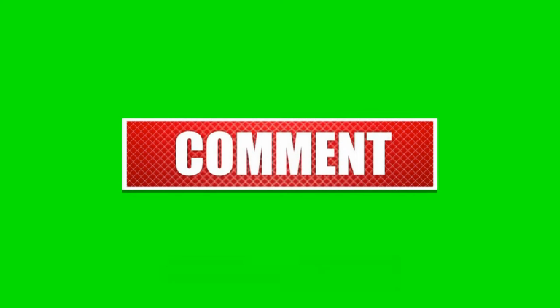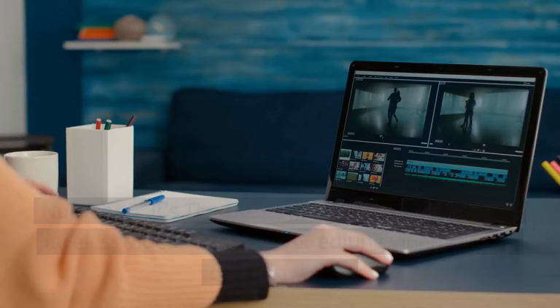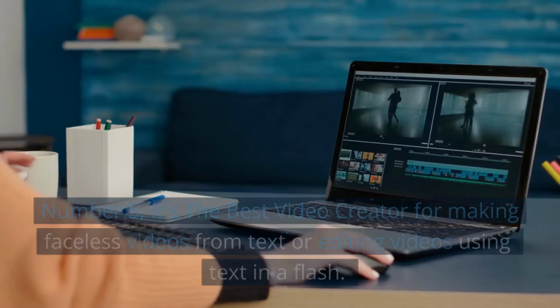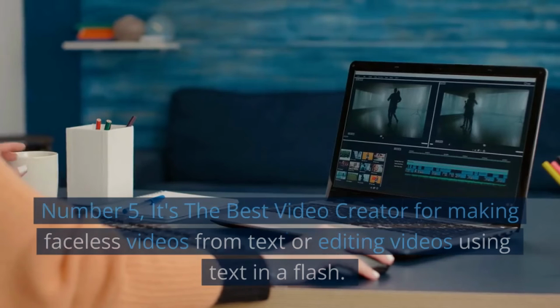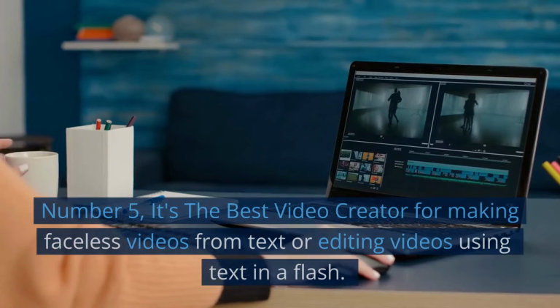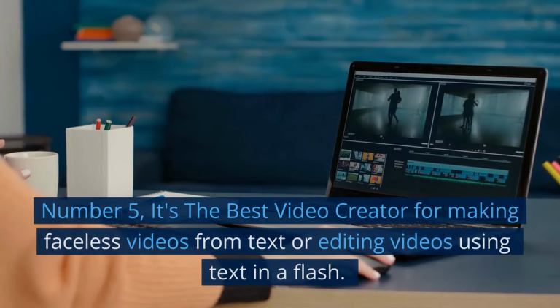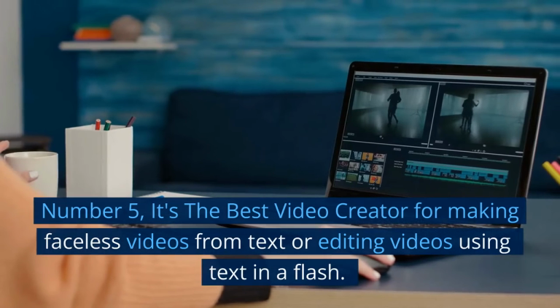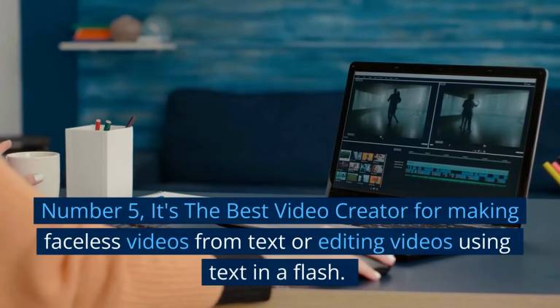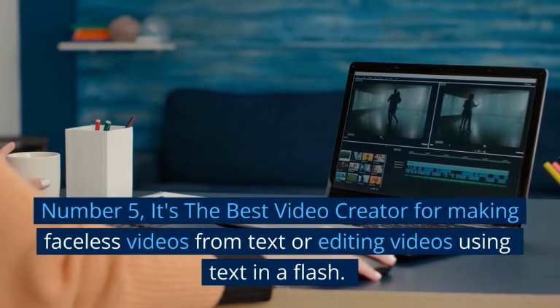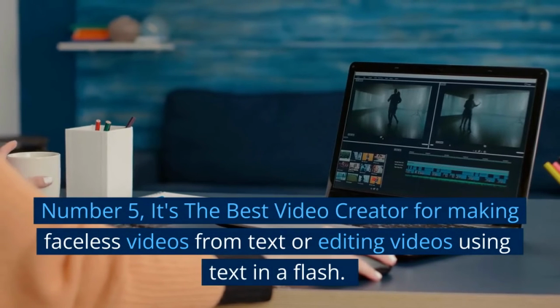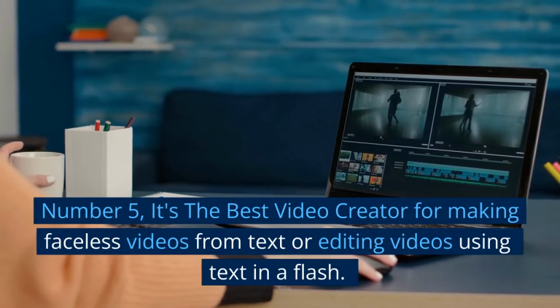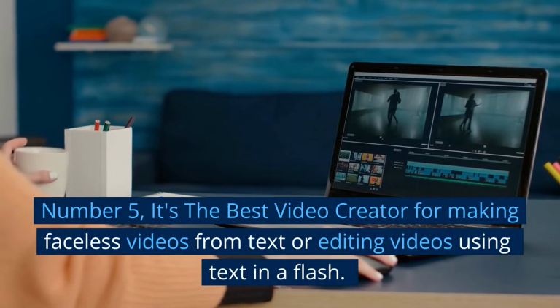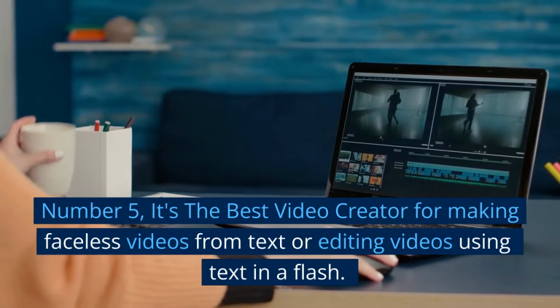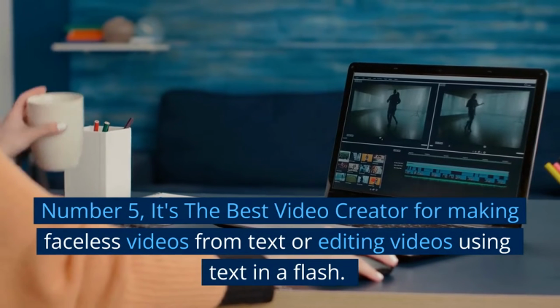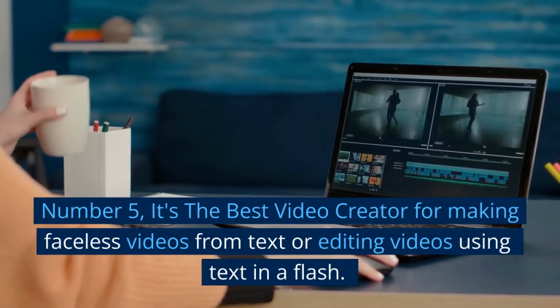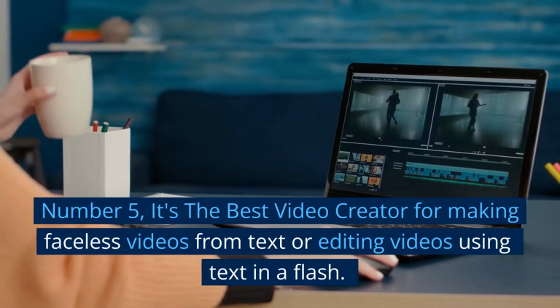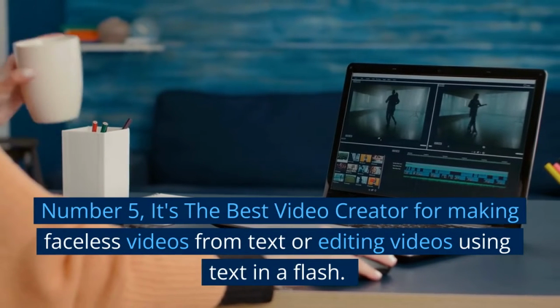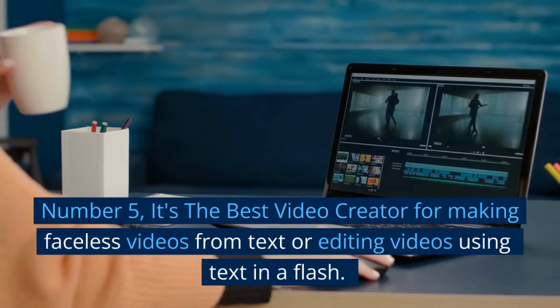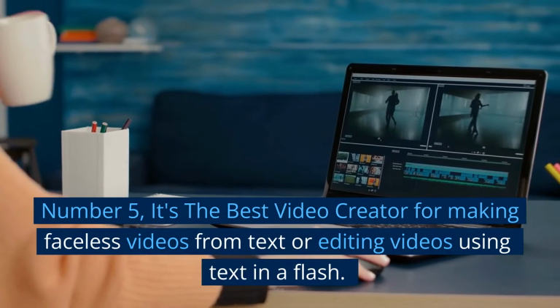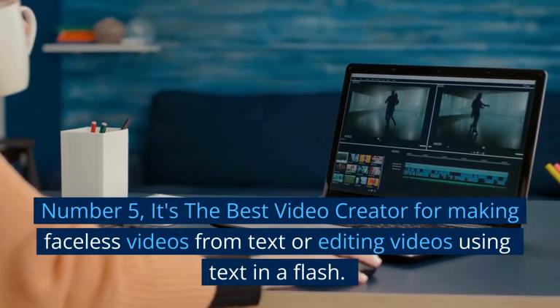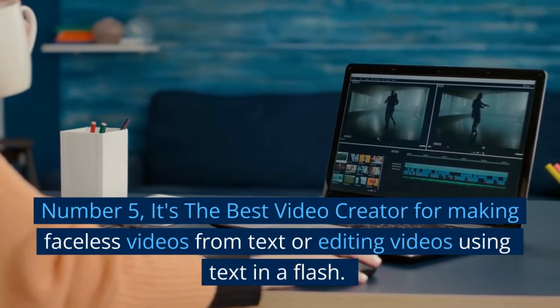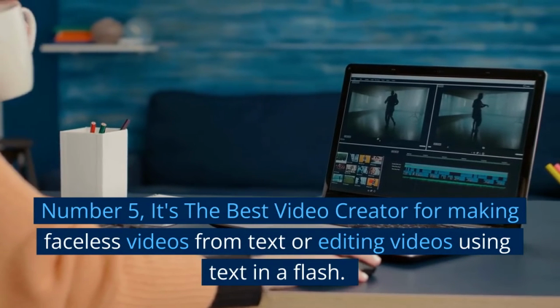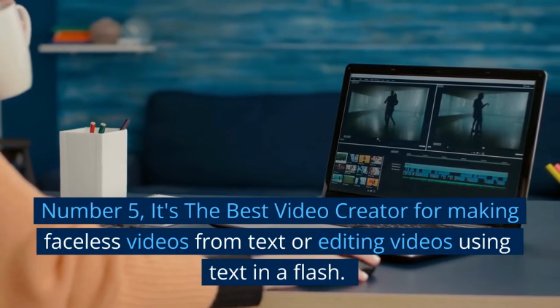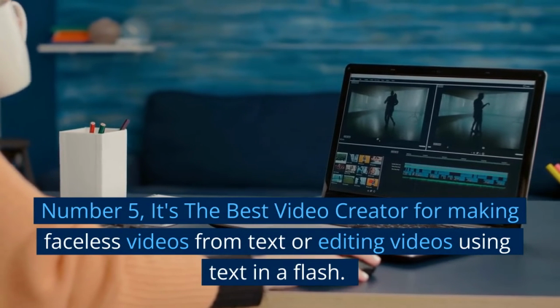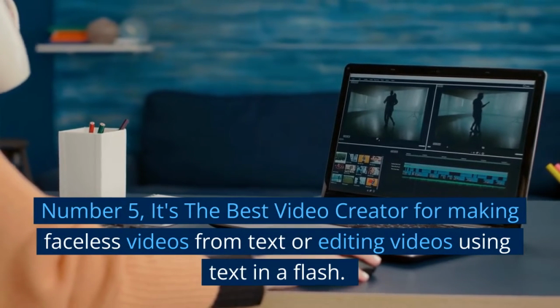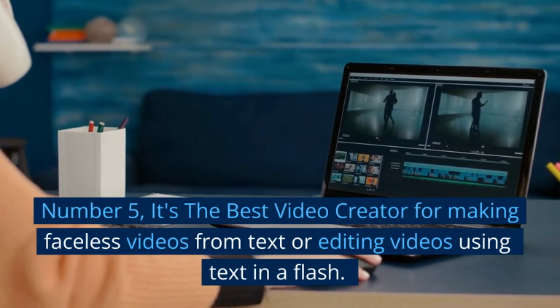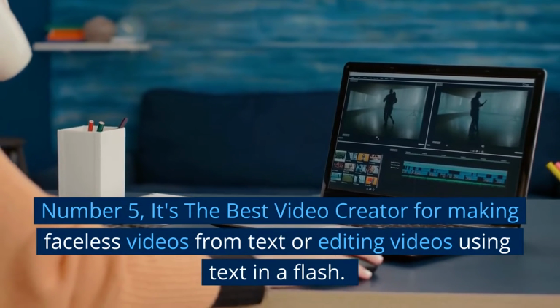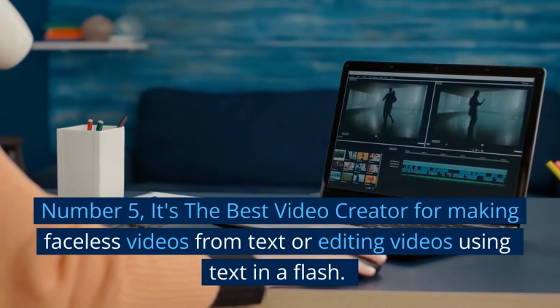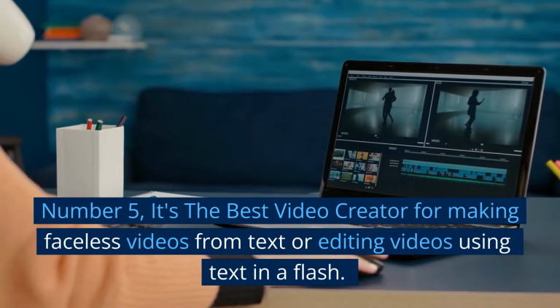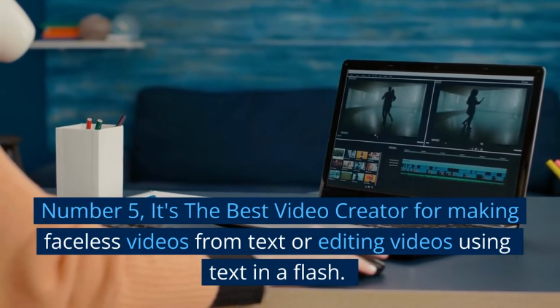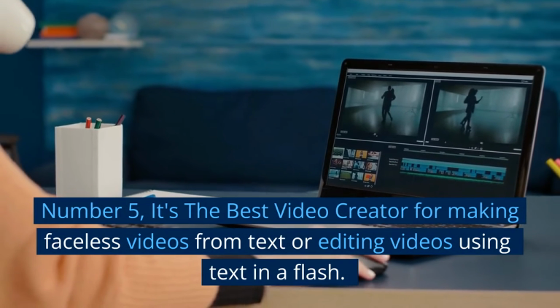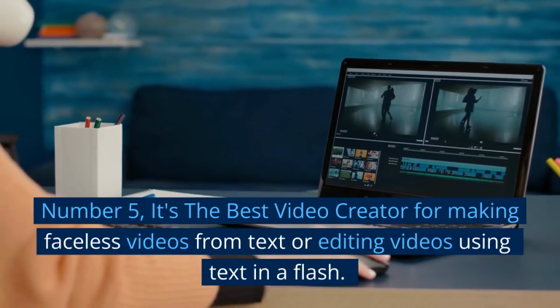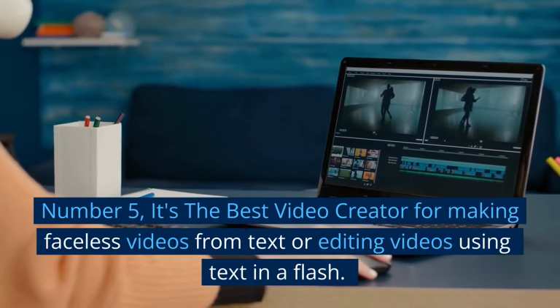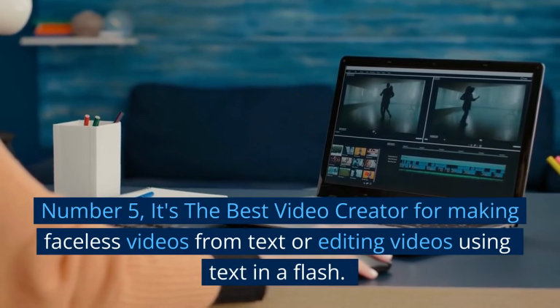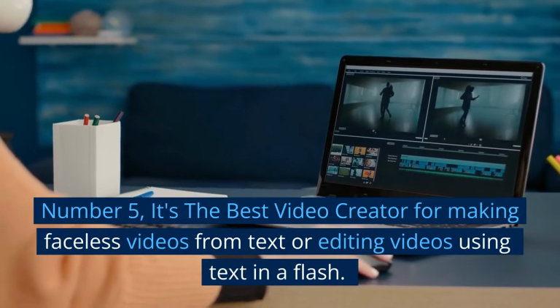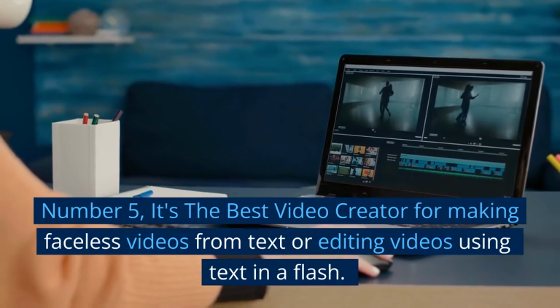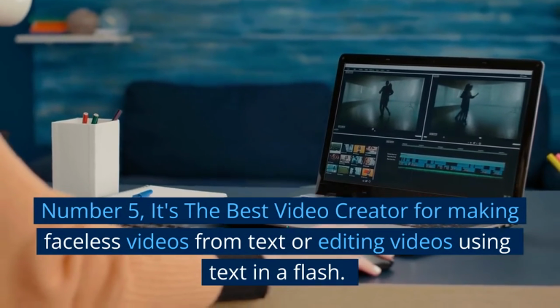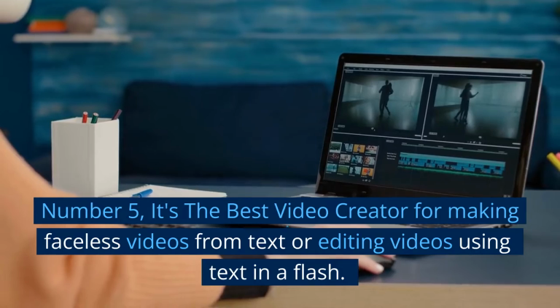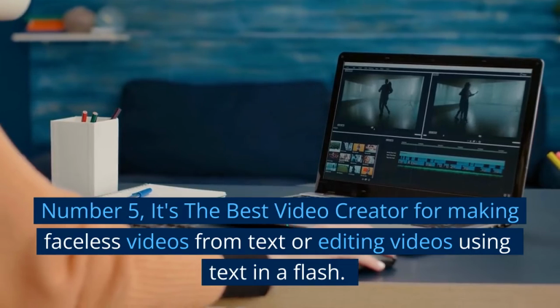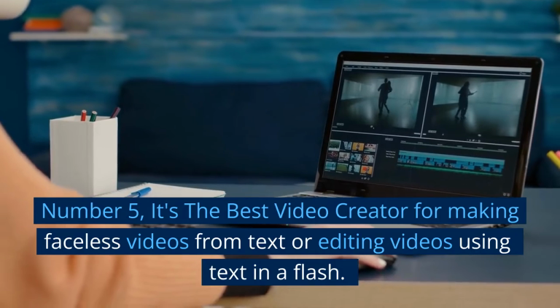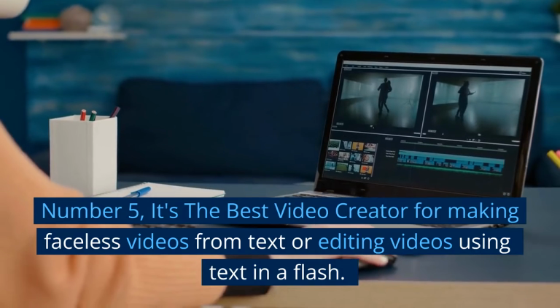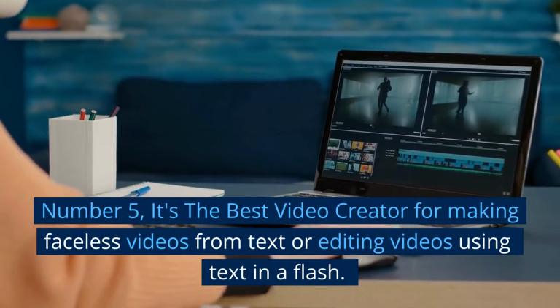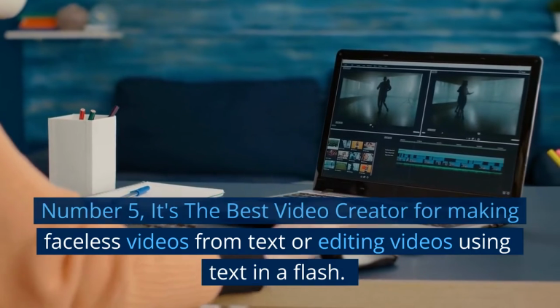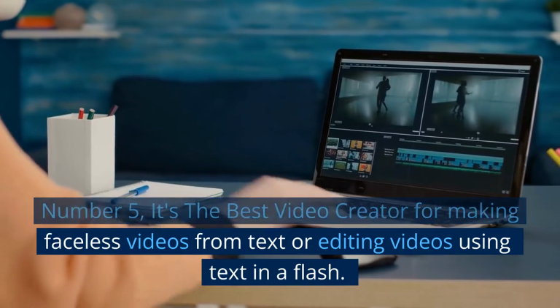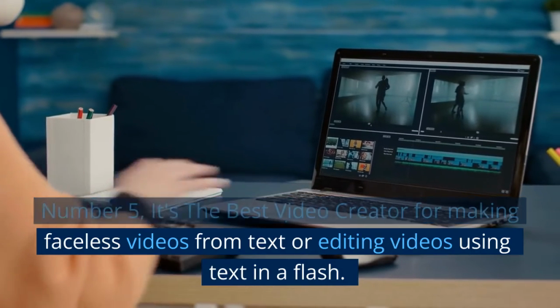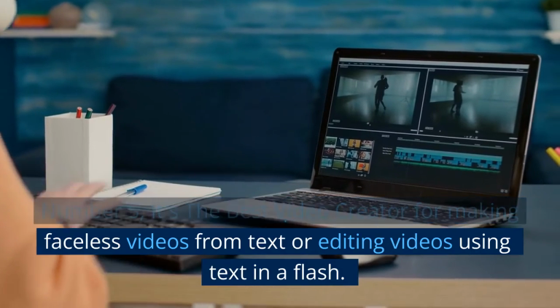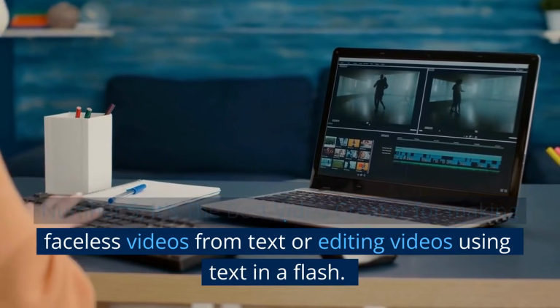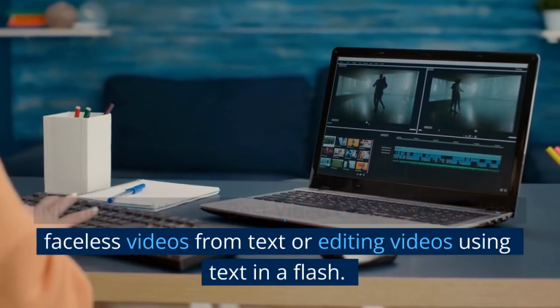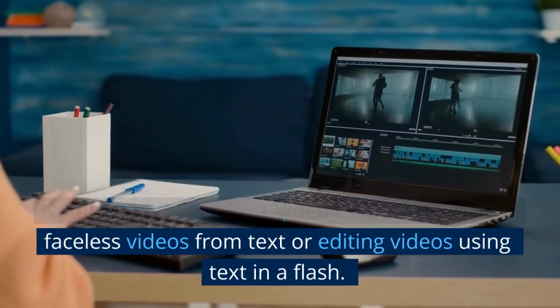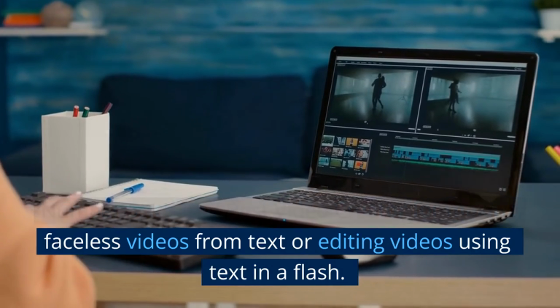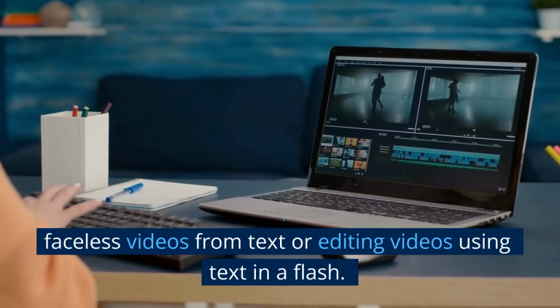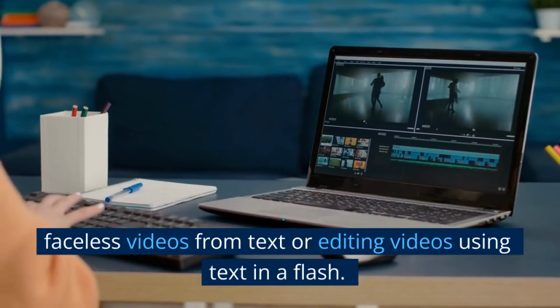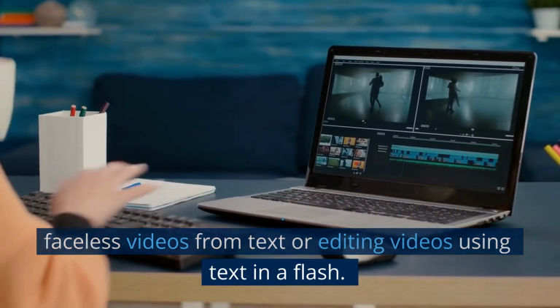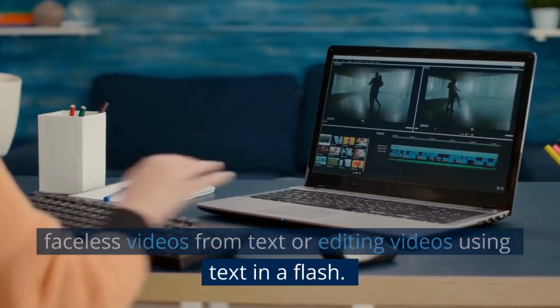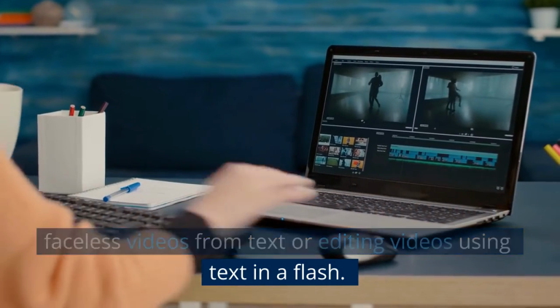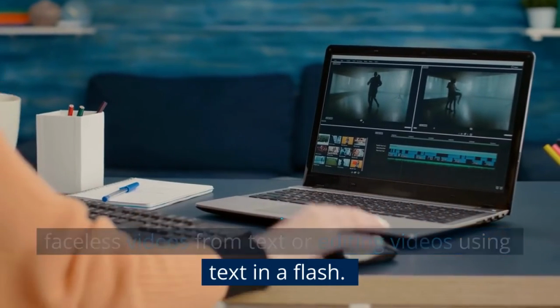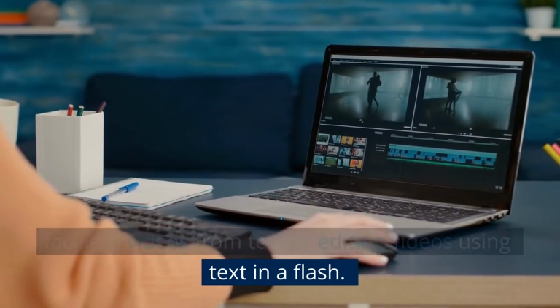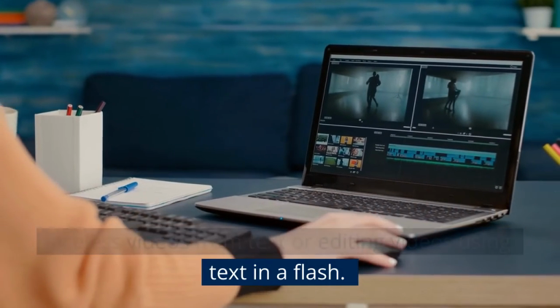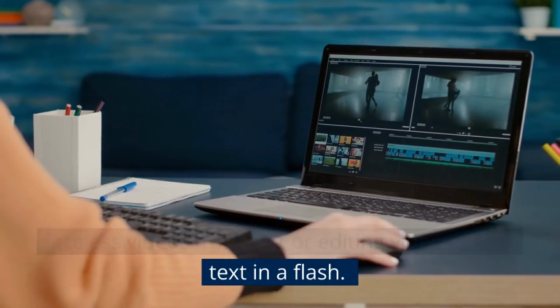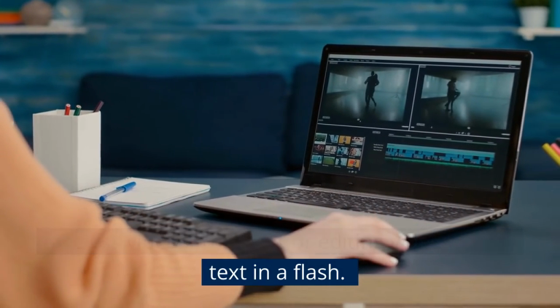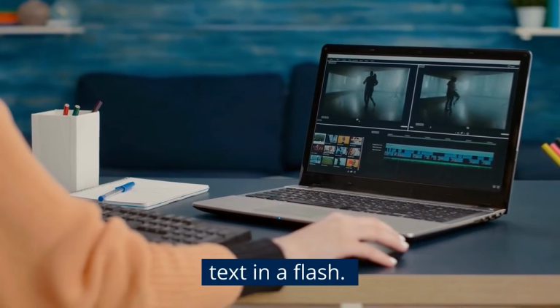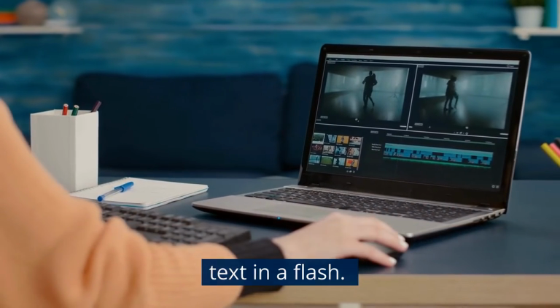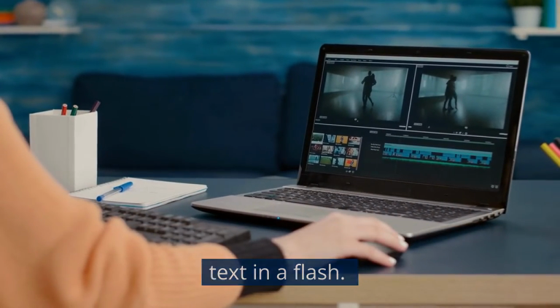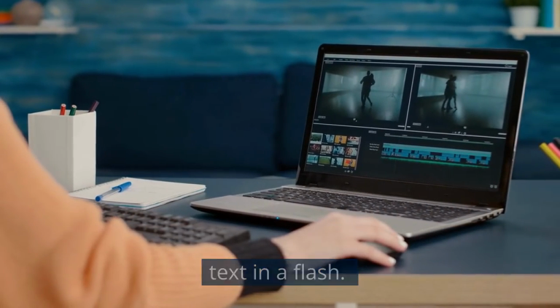Number 5: It's the best video creator for making faceless videos from text, or editing videos using text, in a flash.